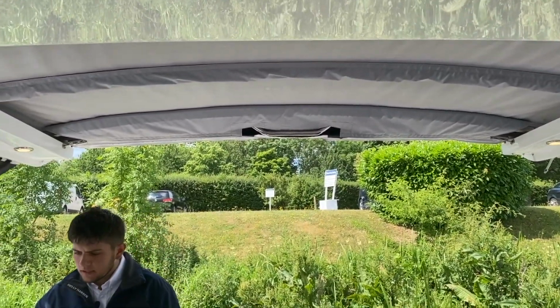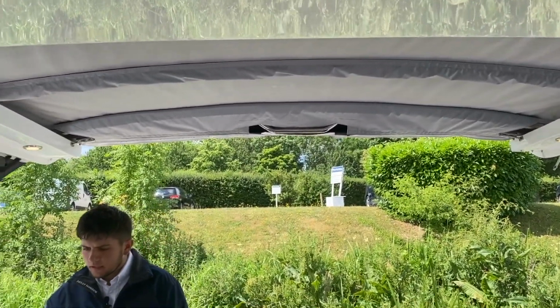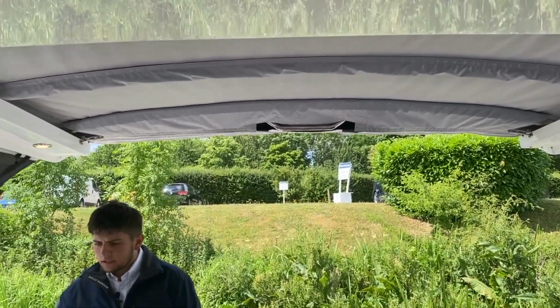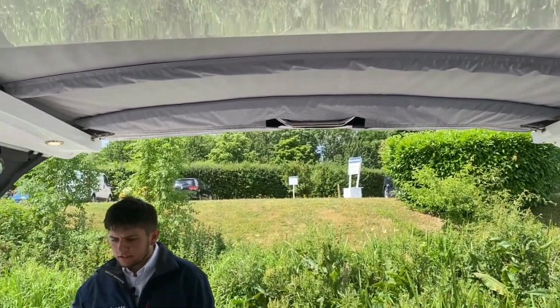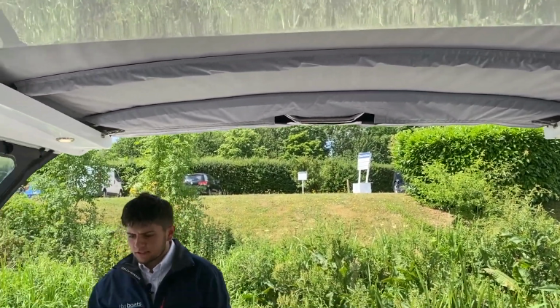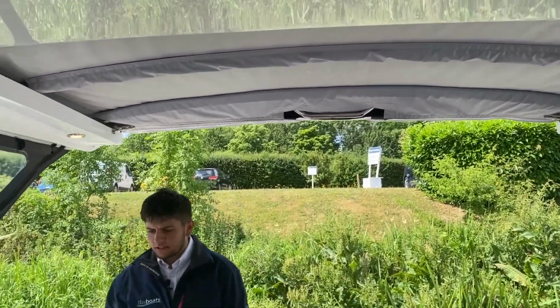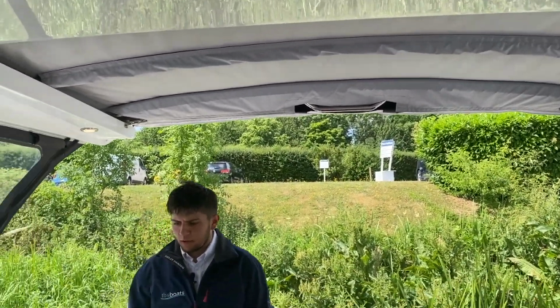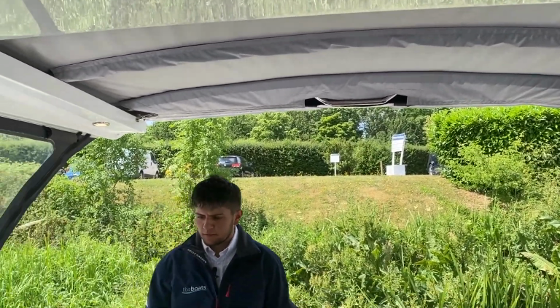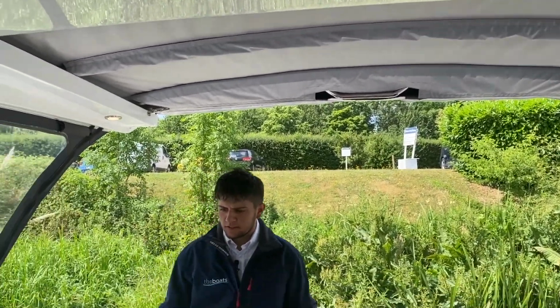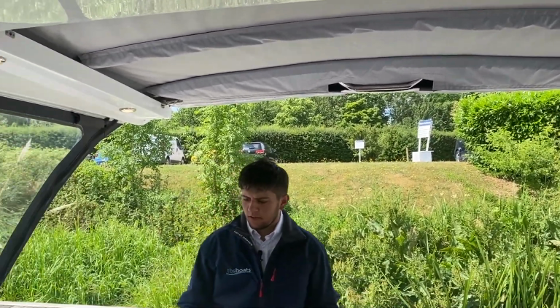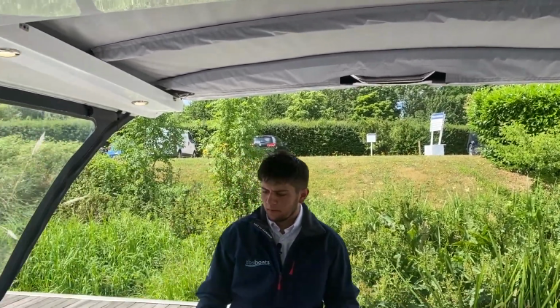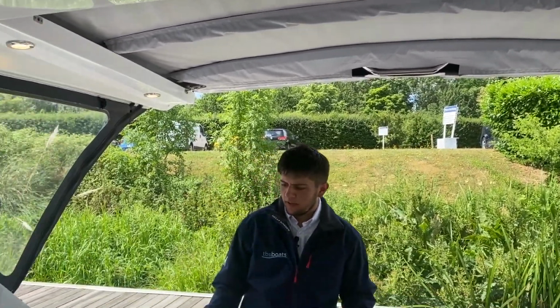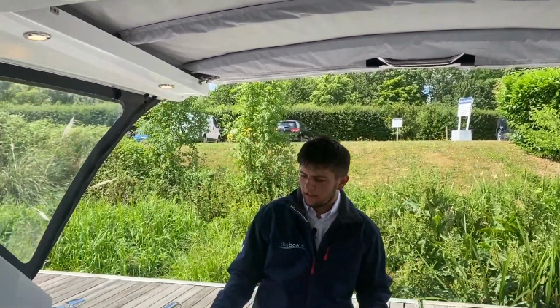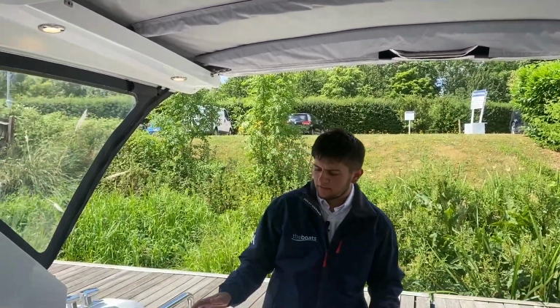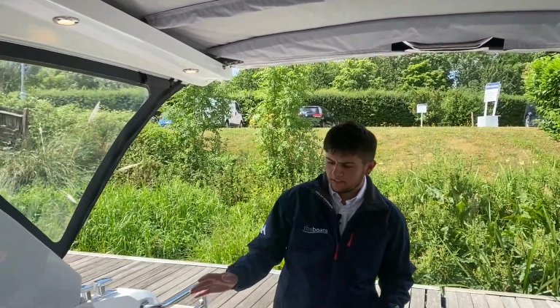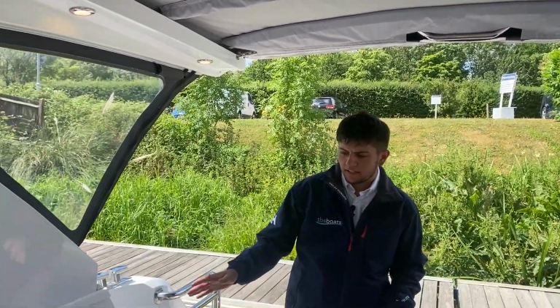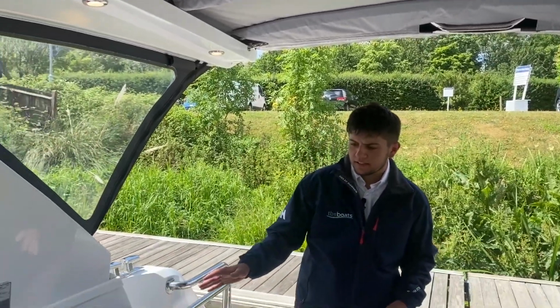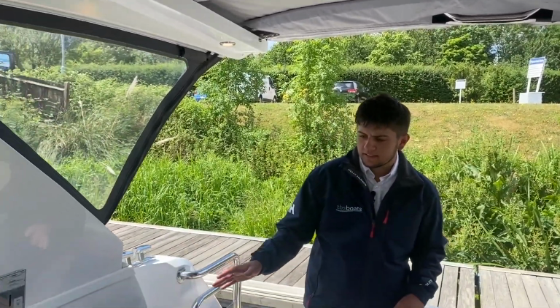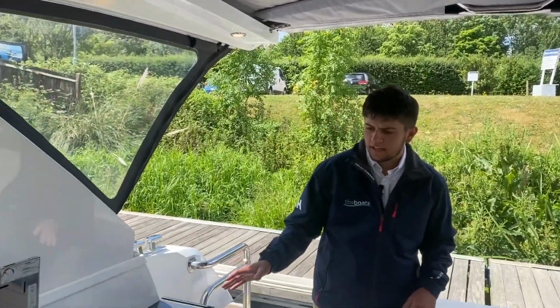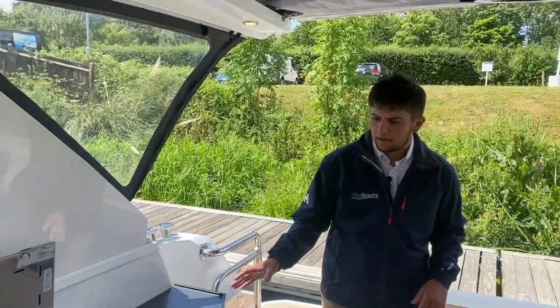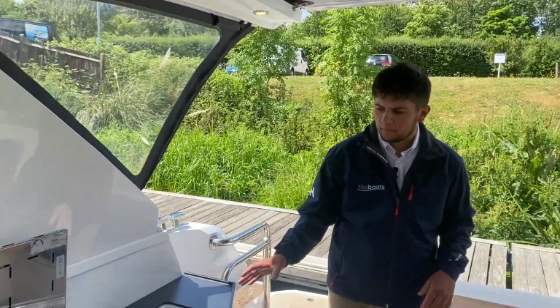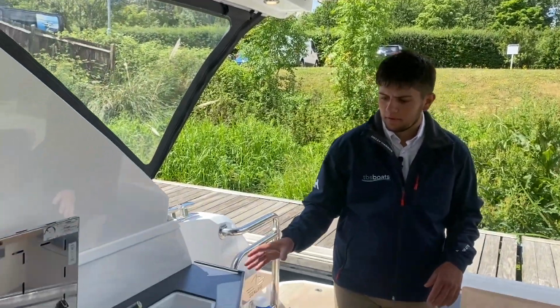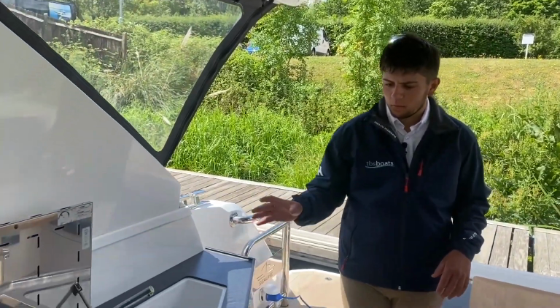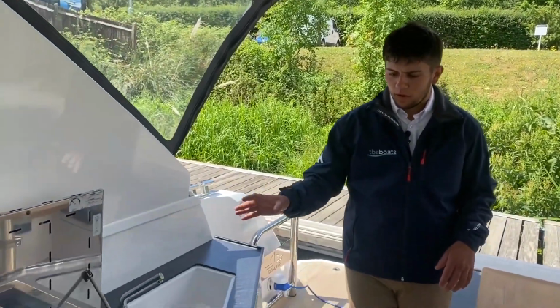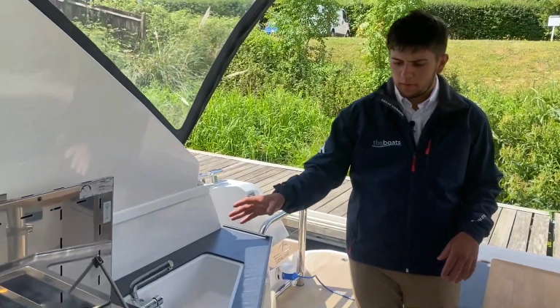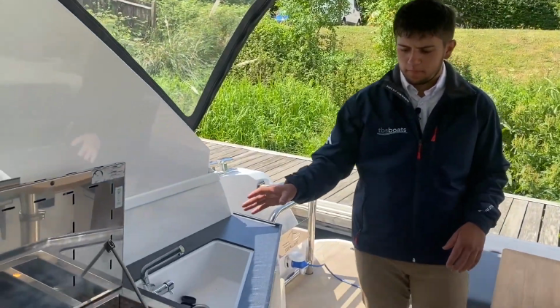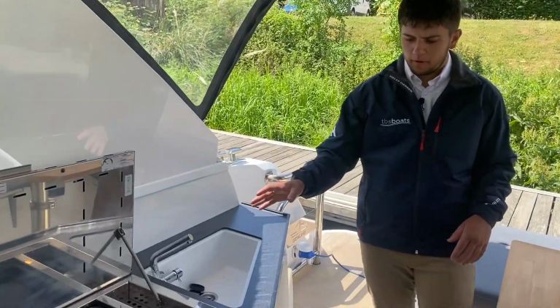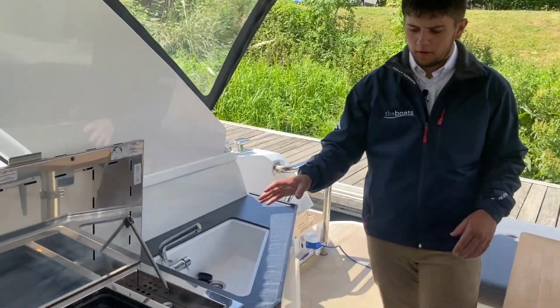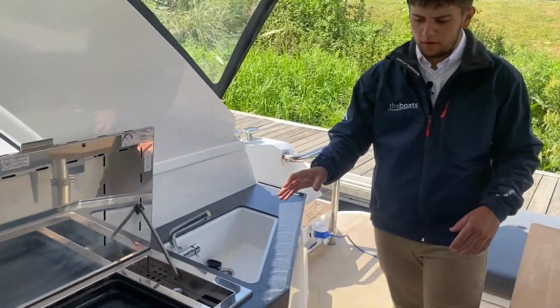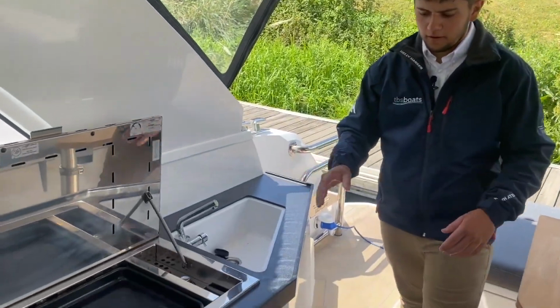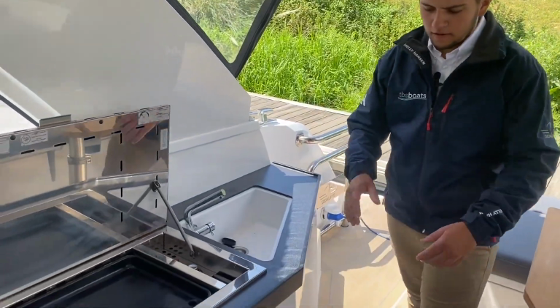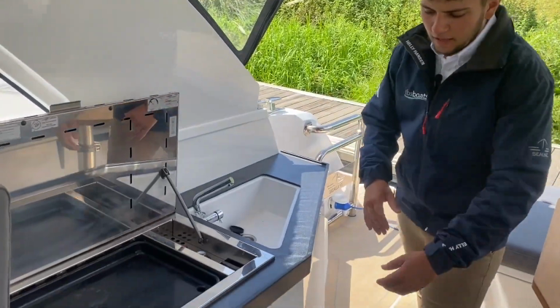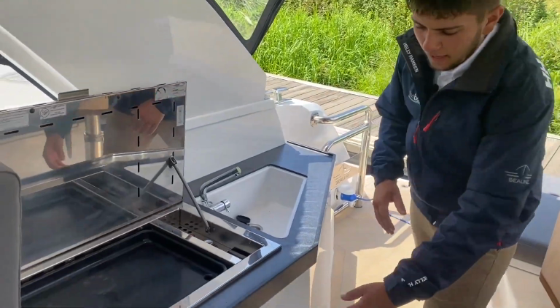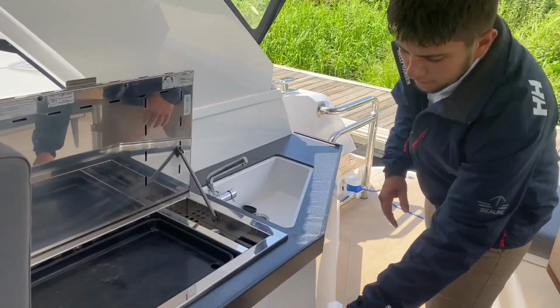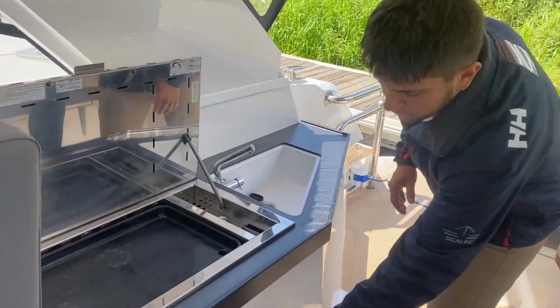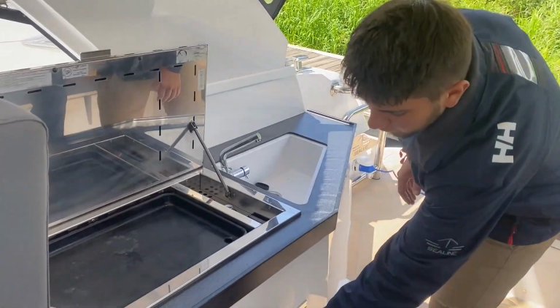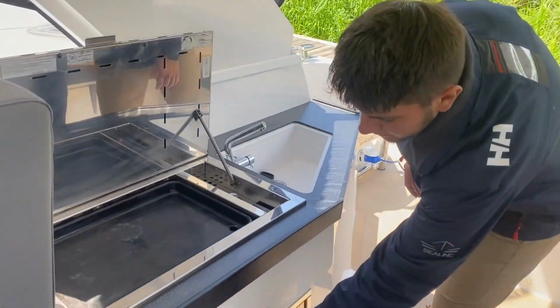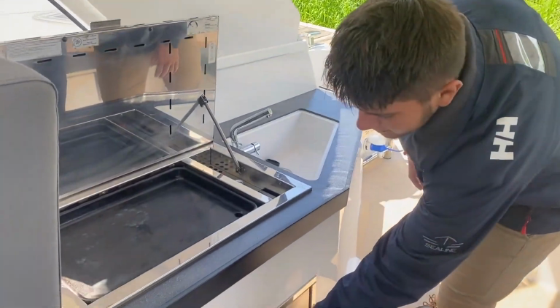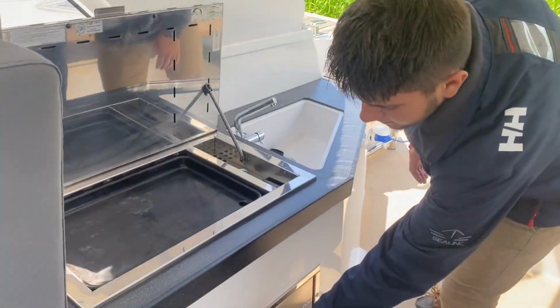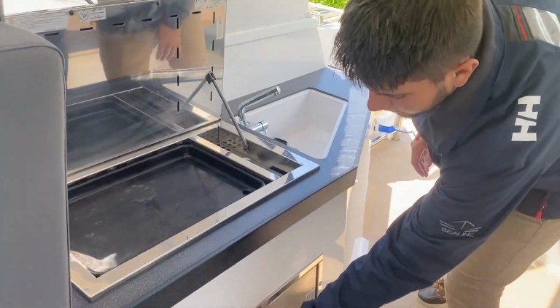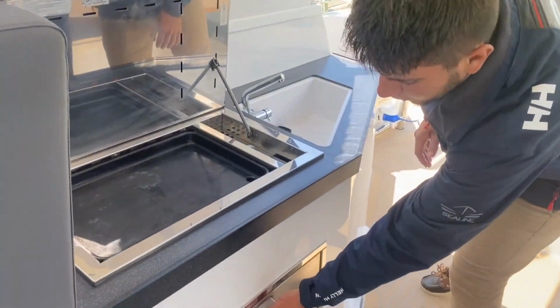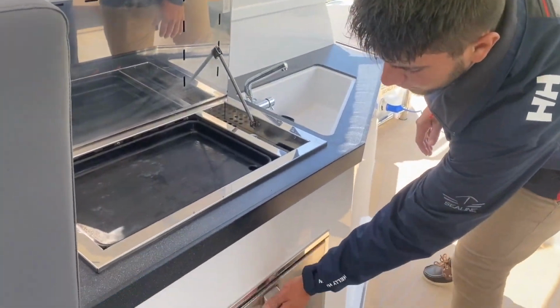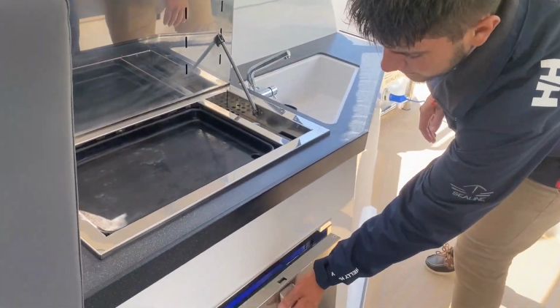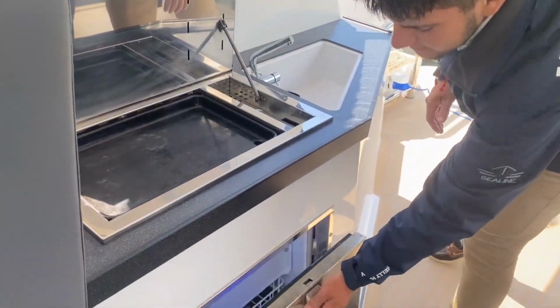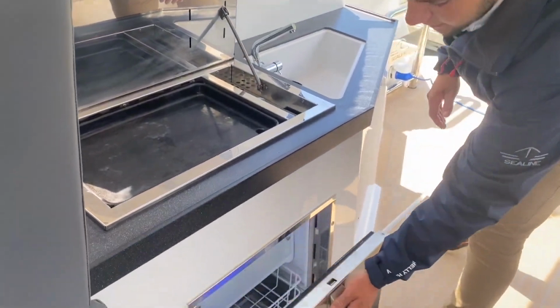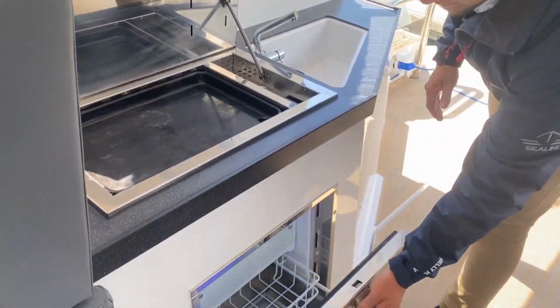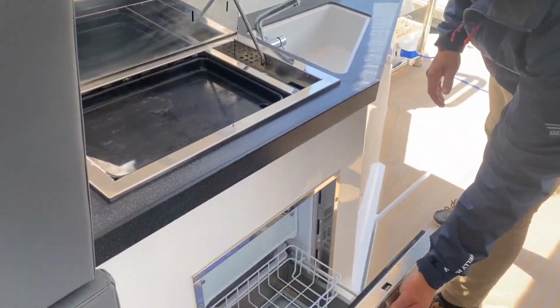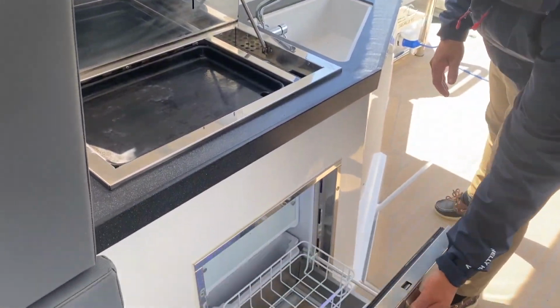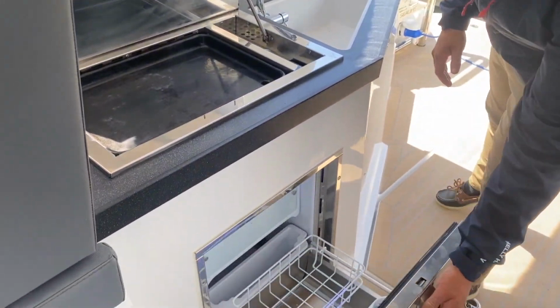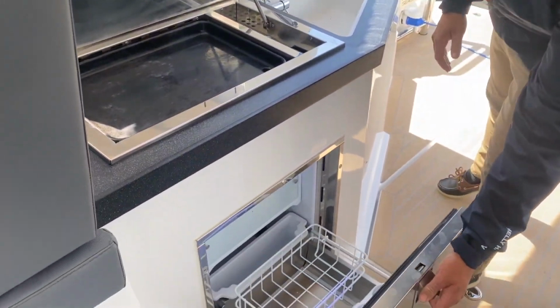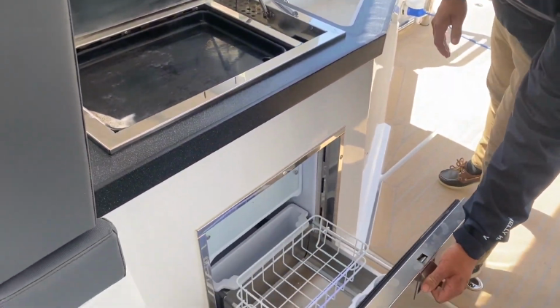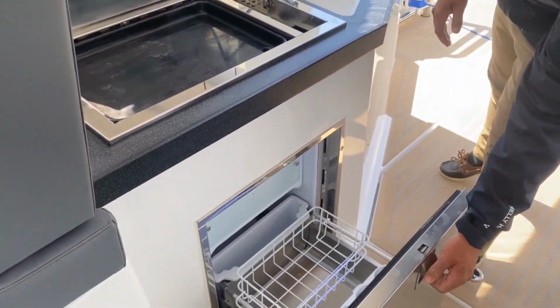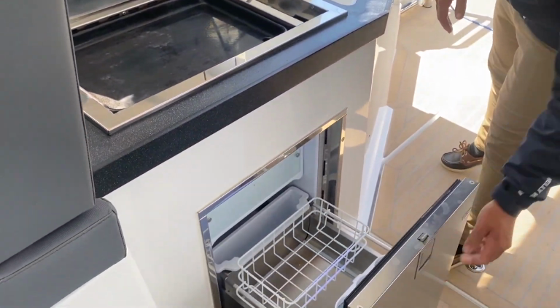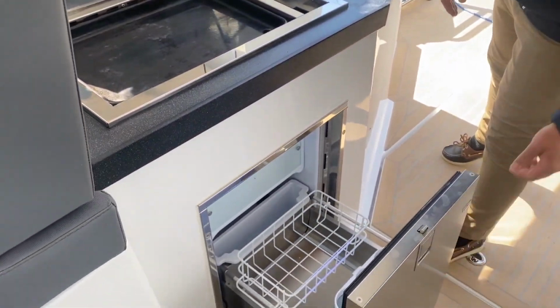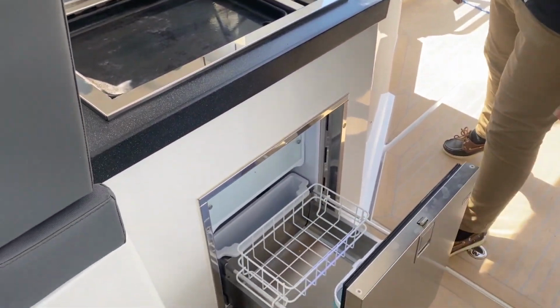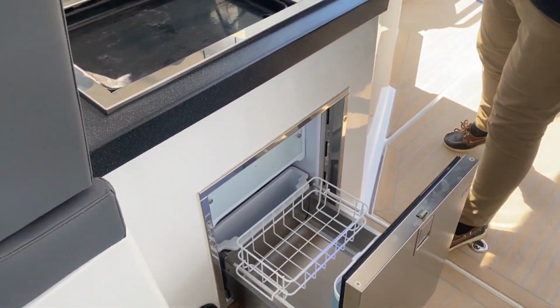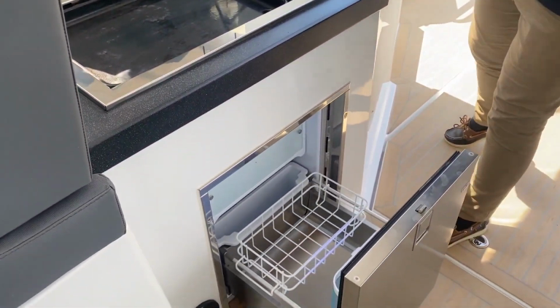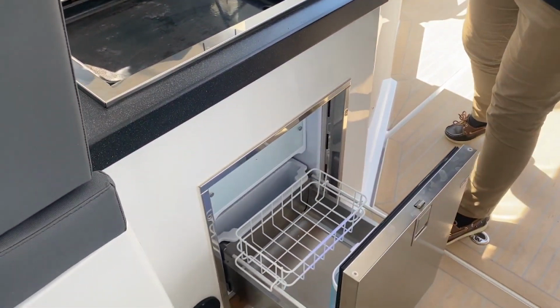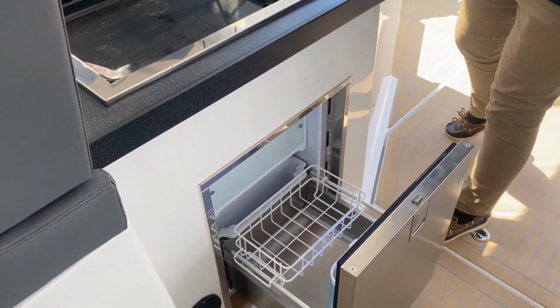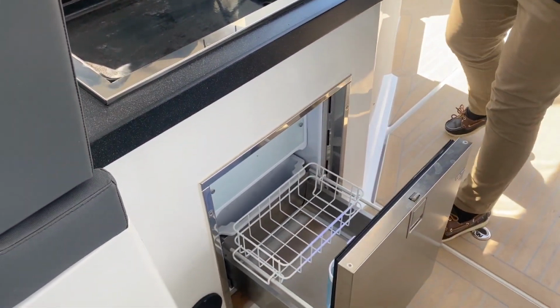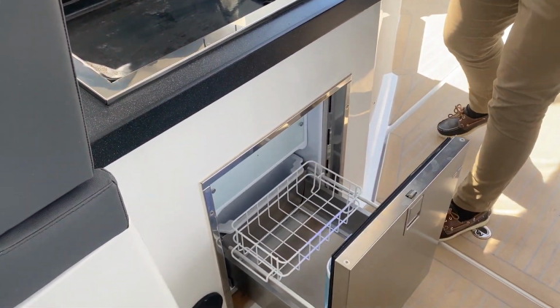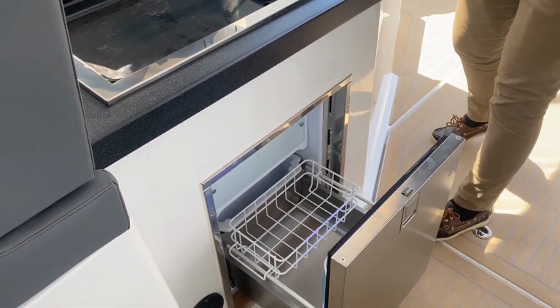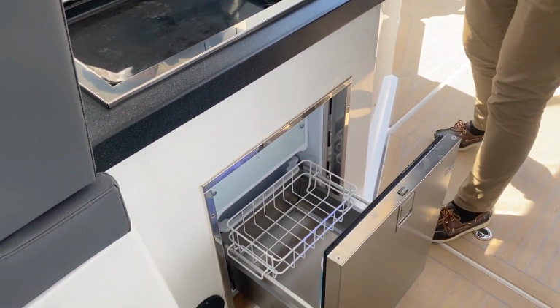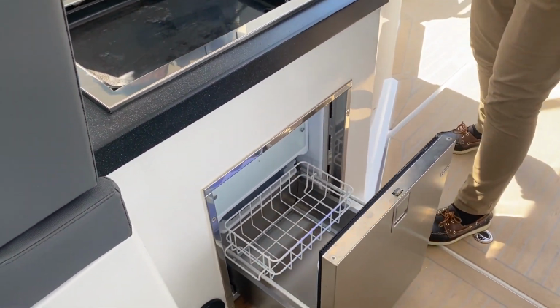To the starboard side we have a sink and tap, wet bar, and a fridge that opens out to keep all your drinks nice and cool.